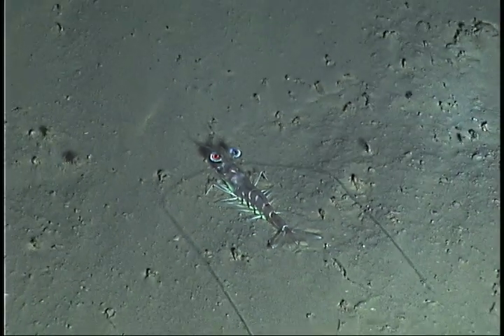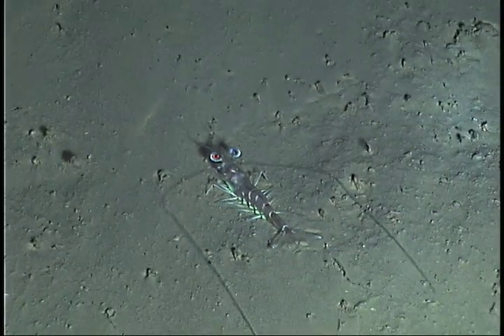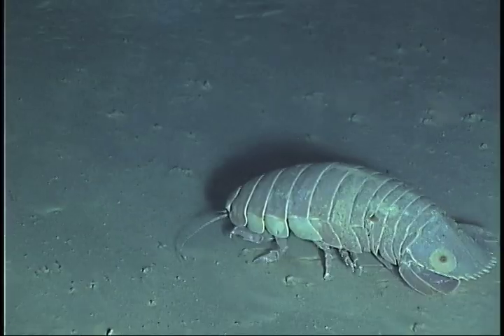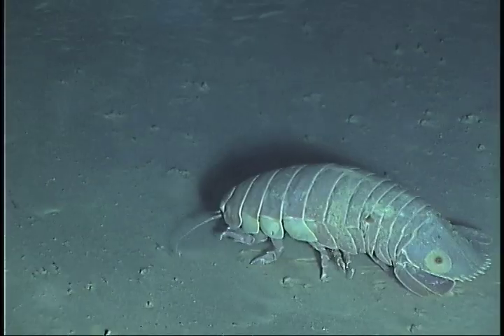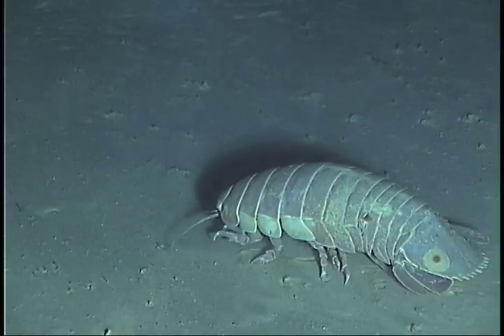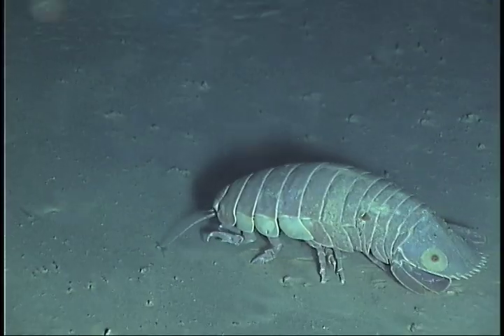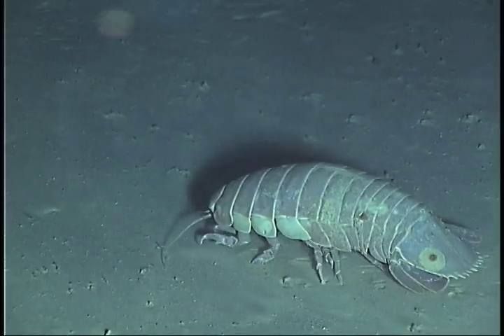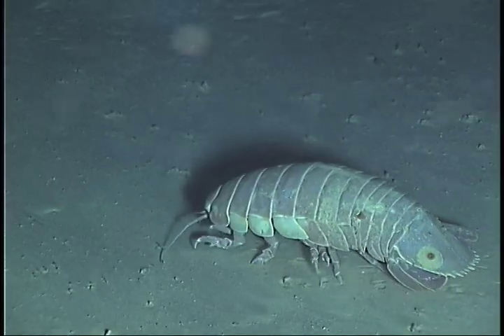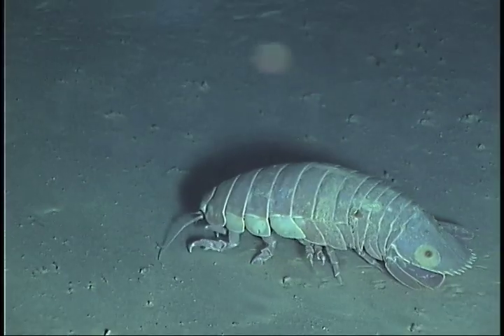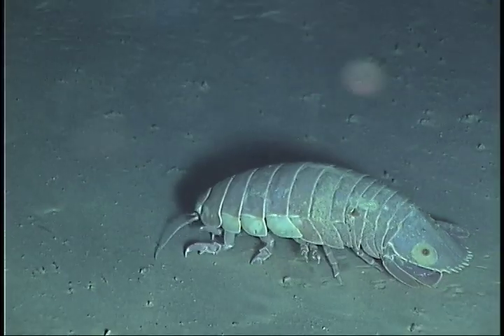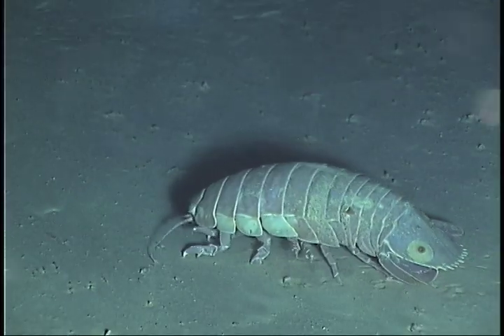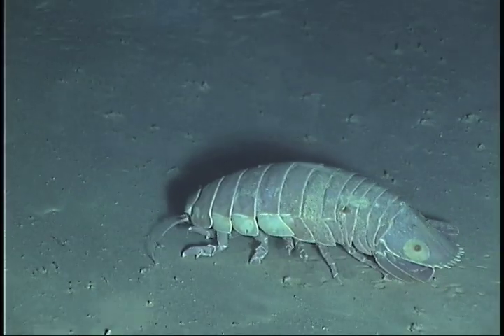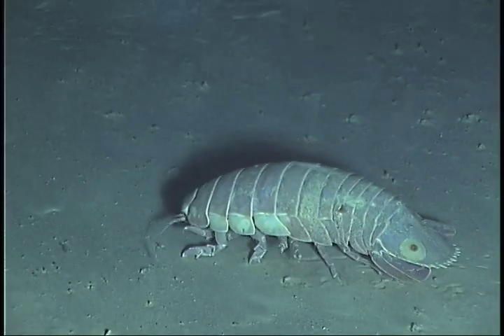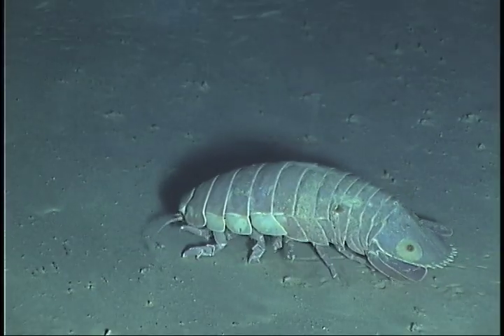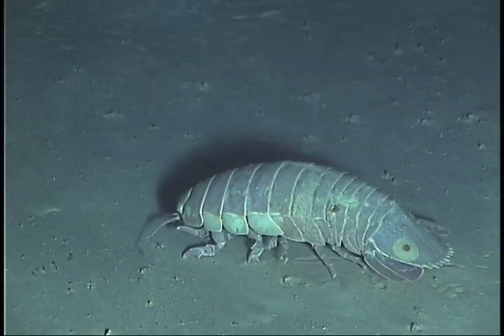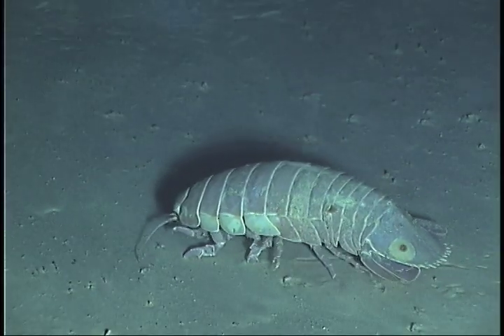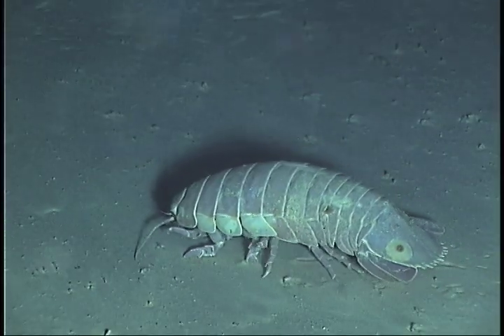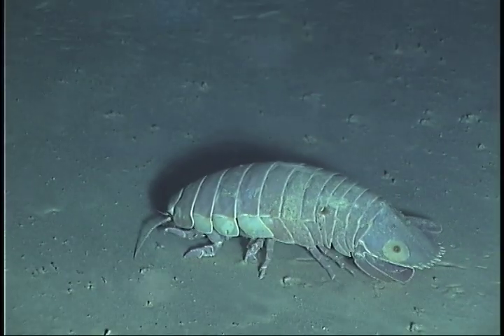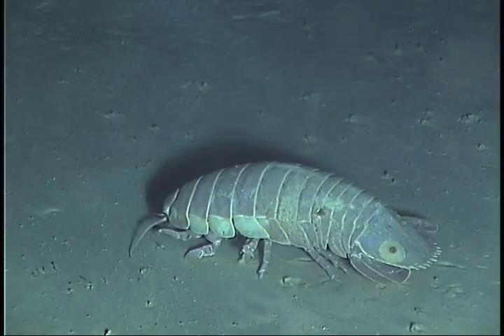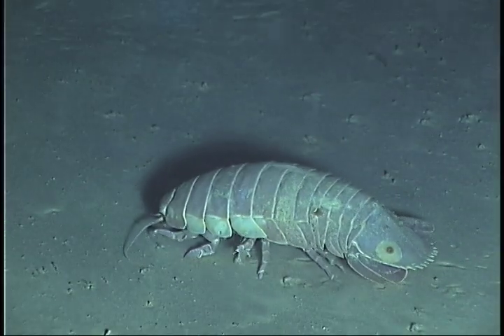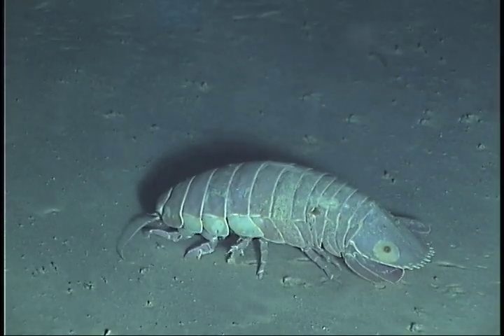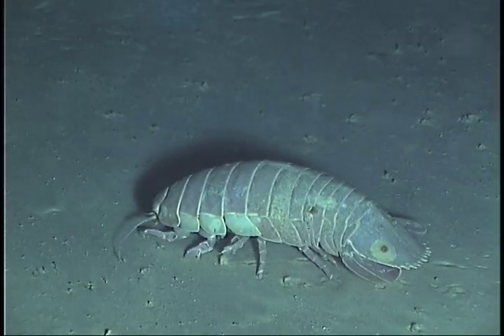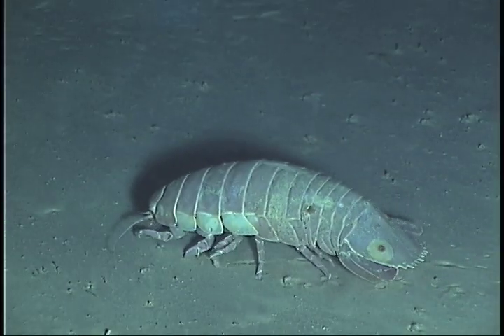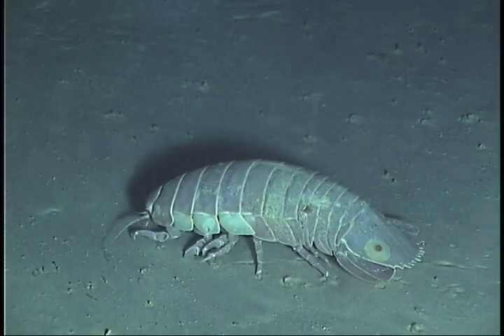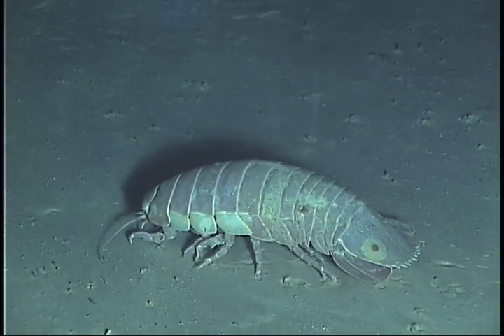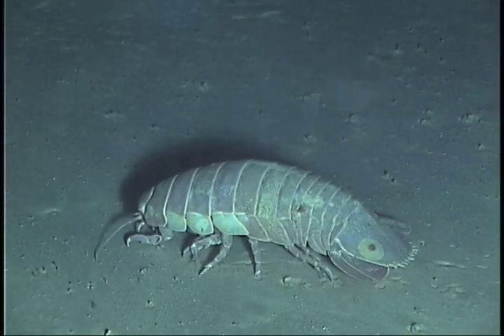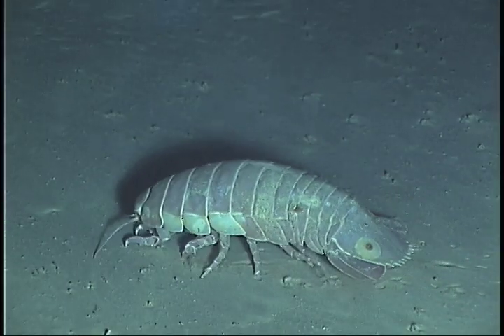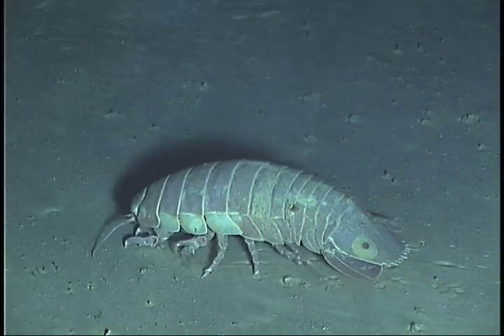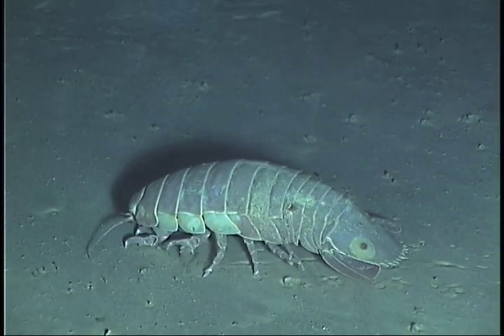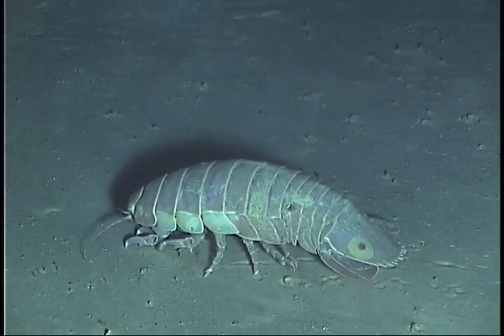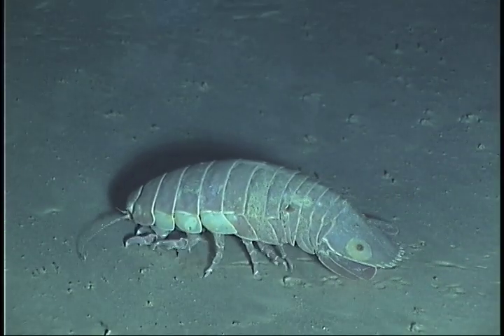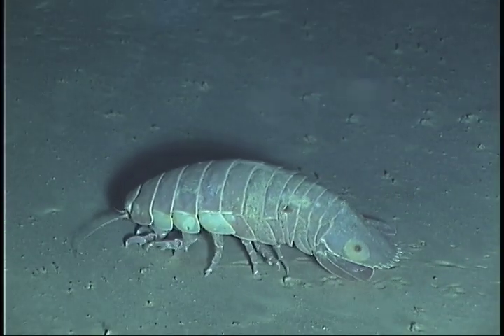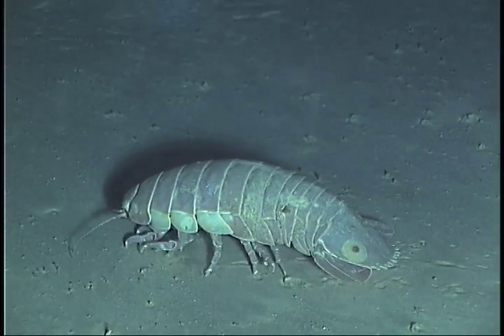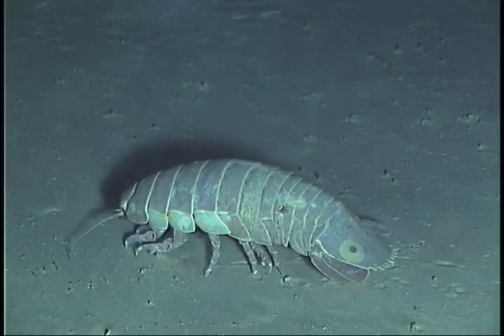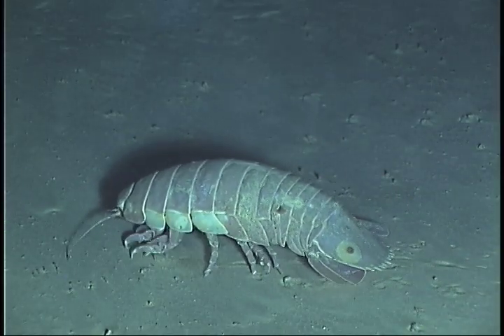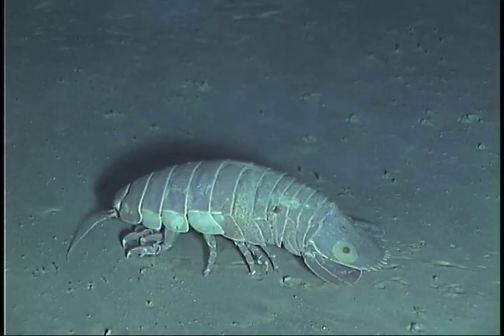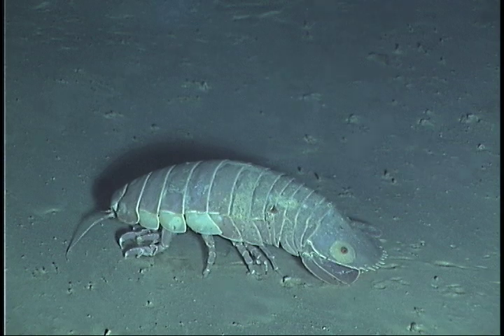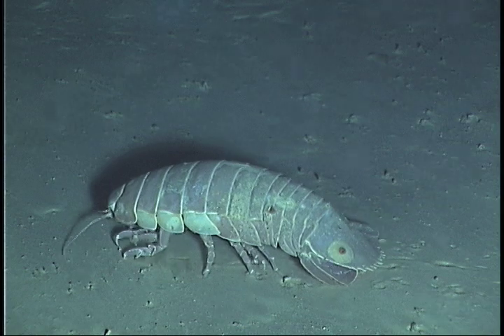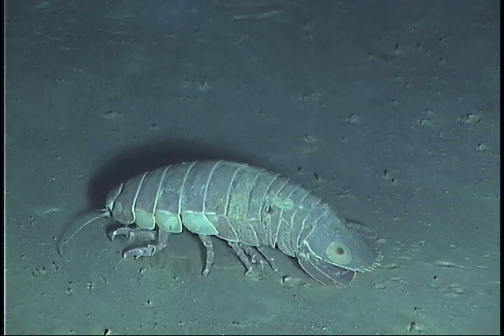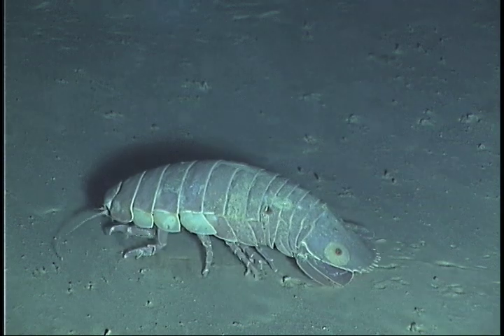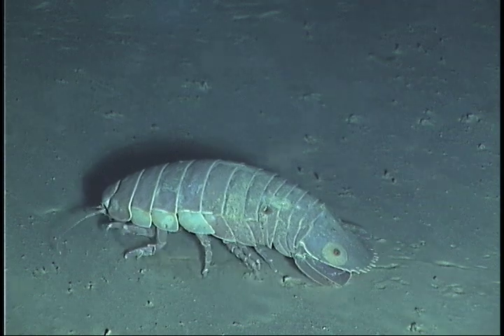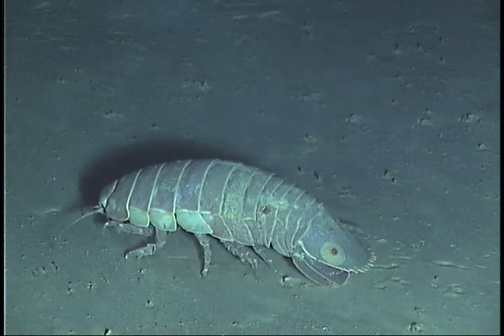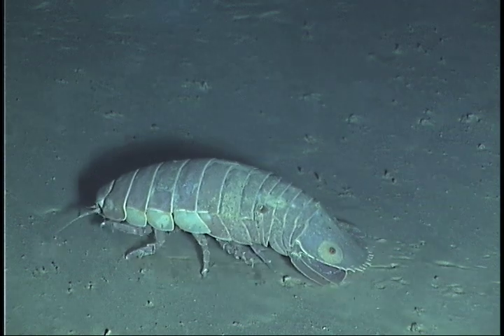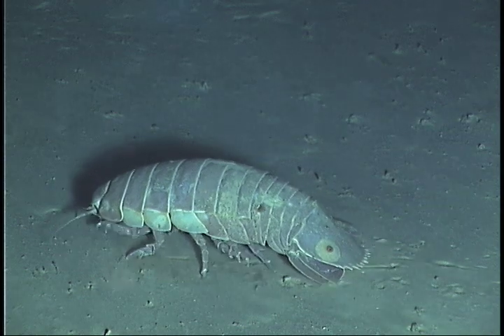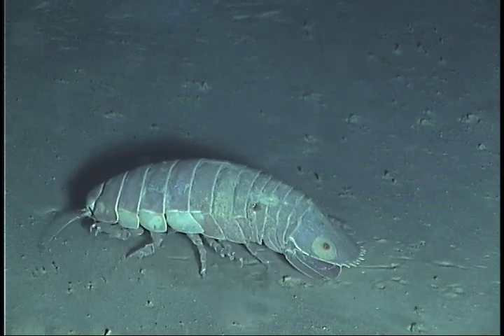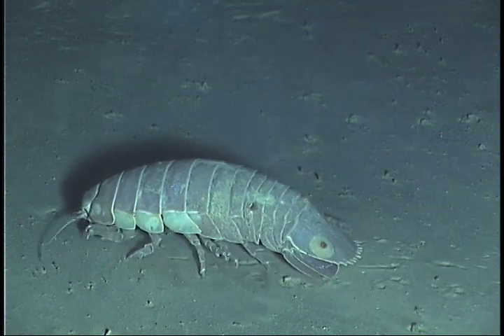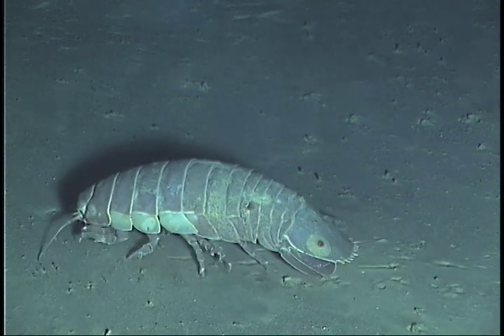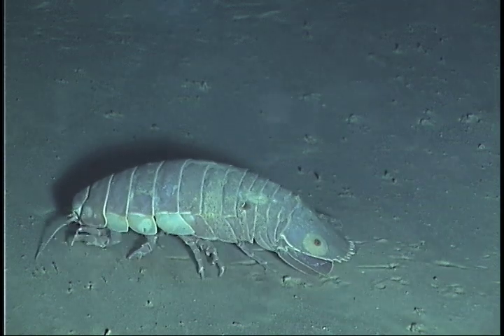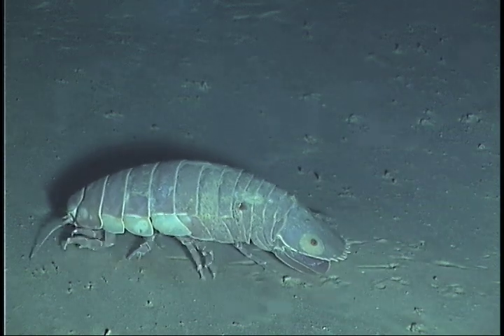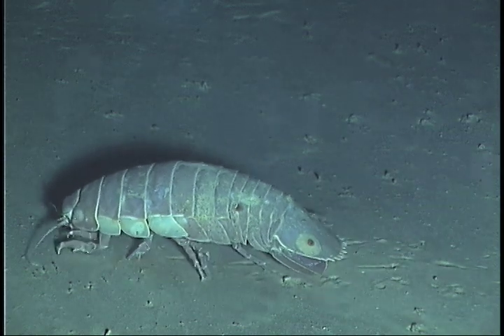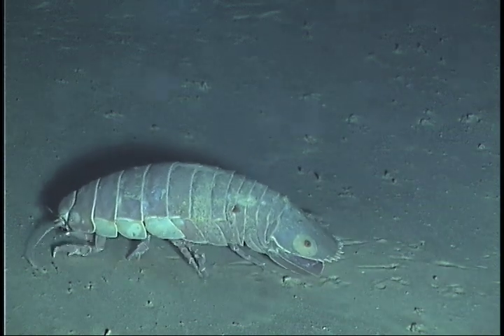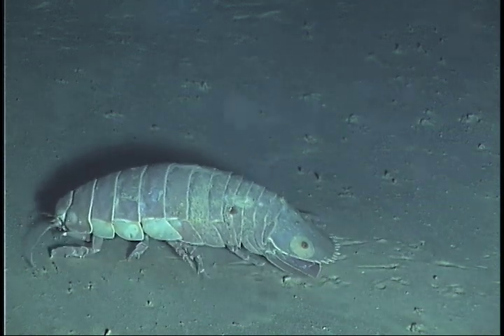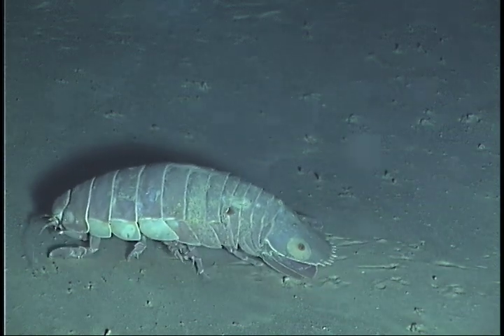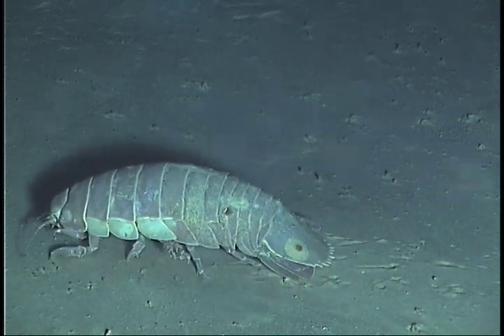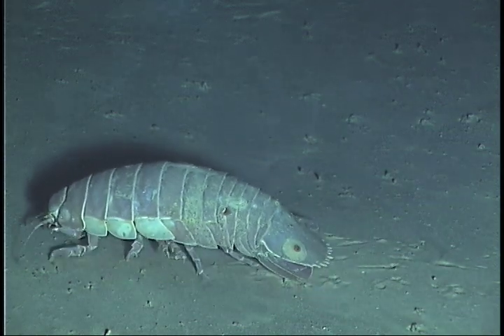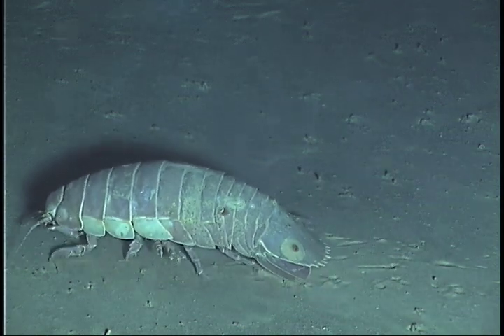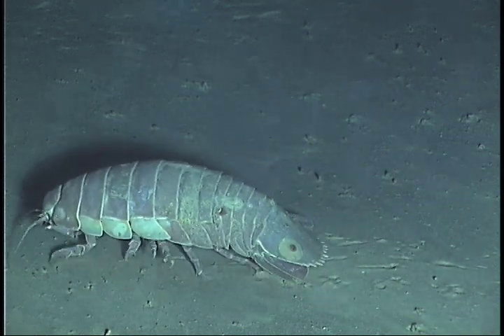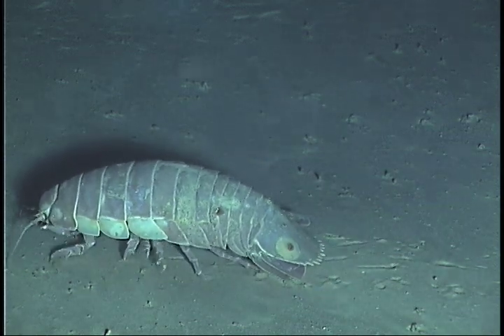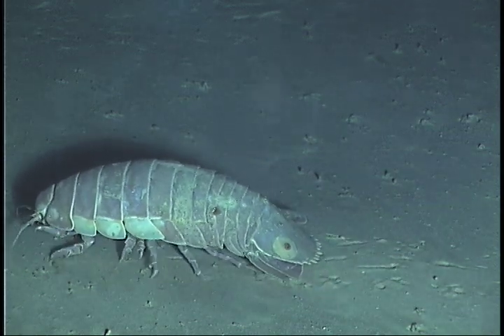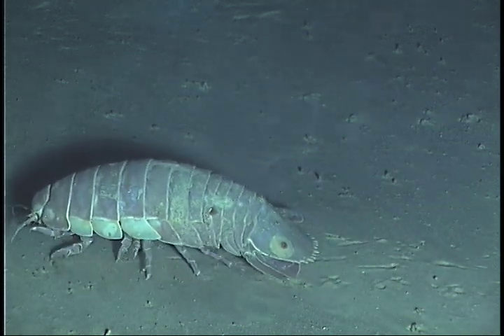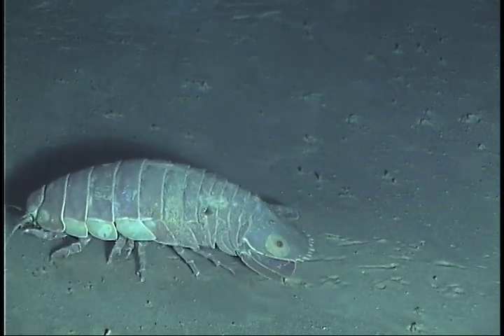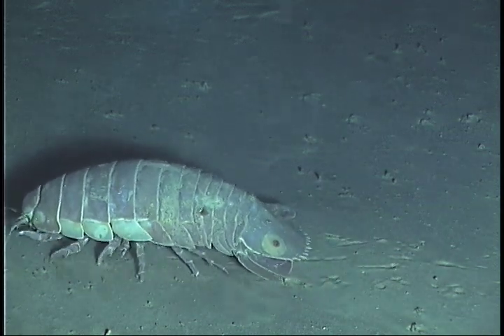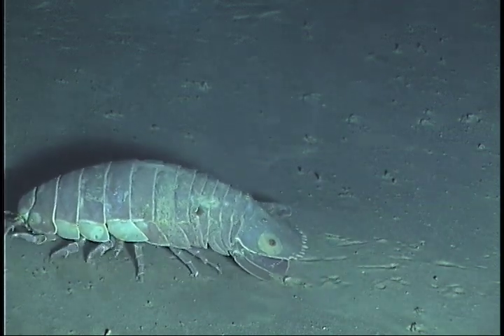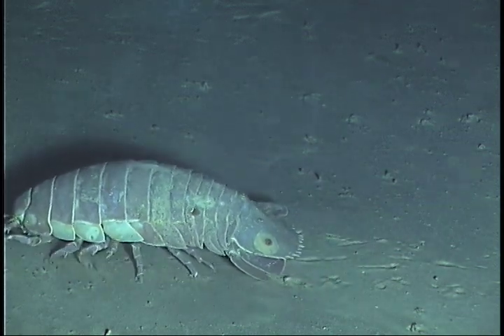They're beautiful creatures, but you'll never see them unless you take yourself down into the deep sea.